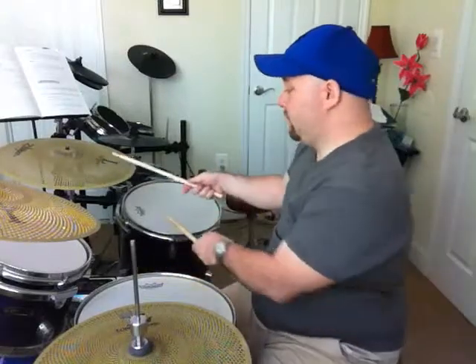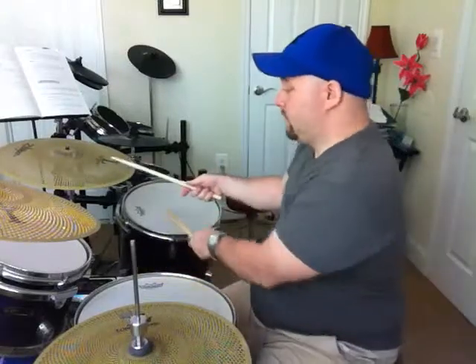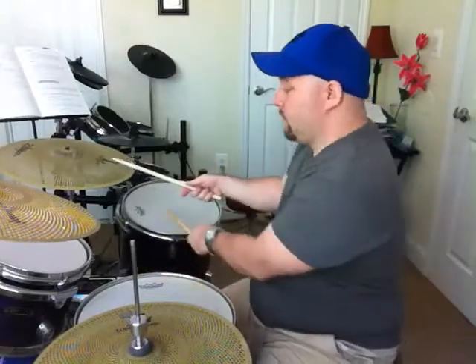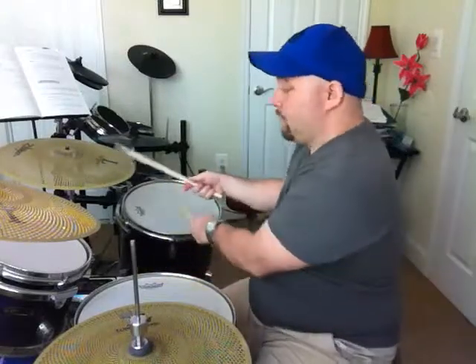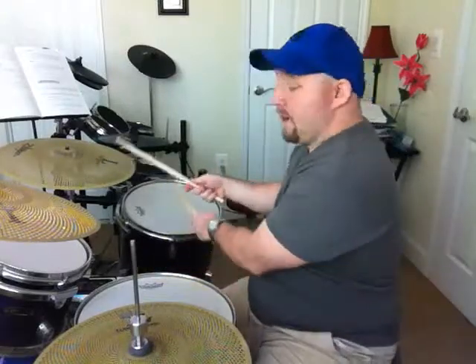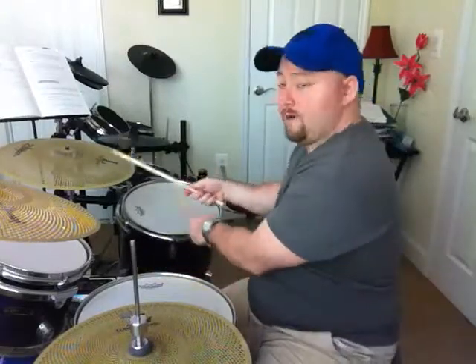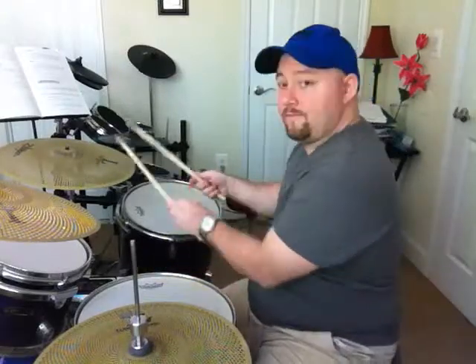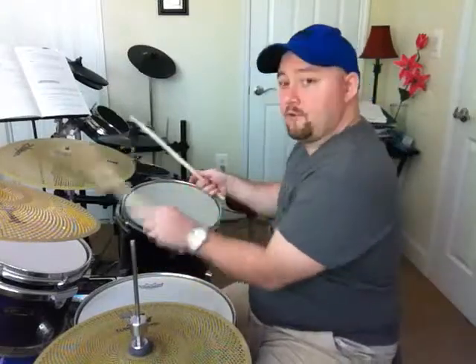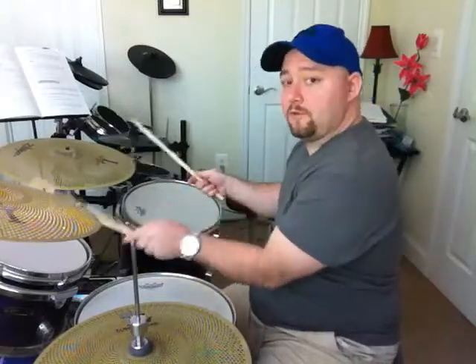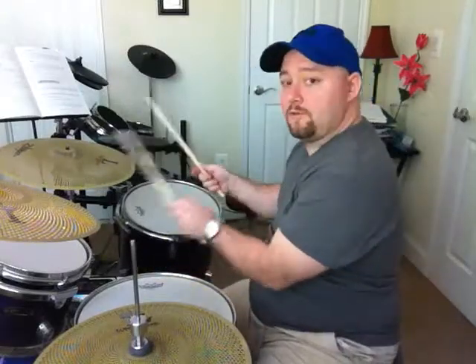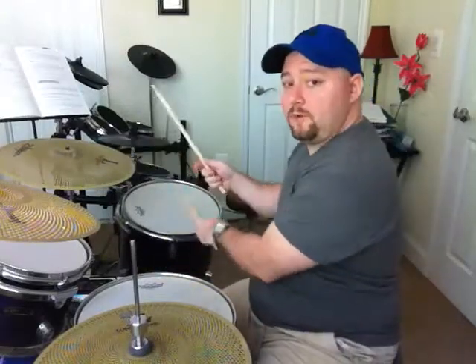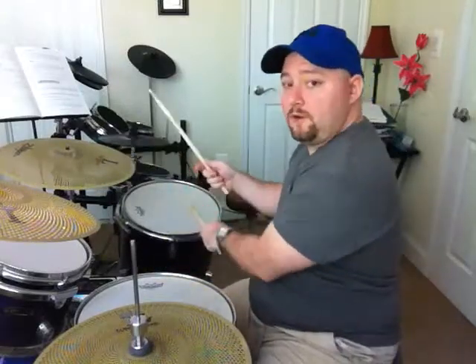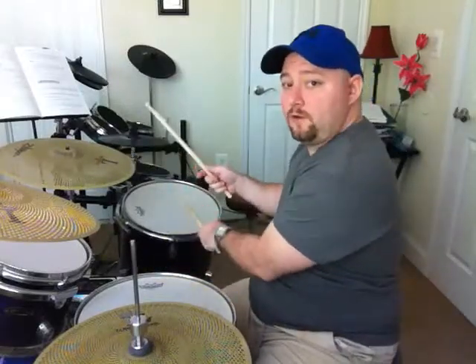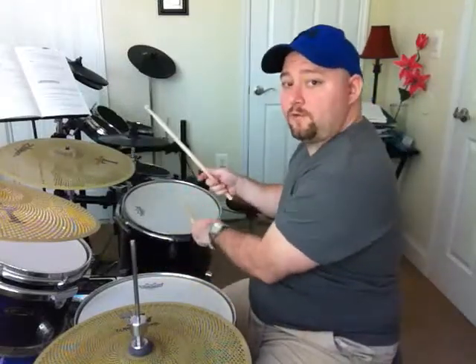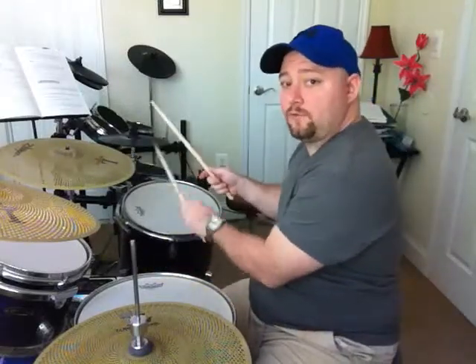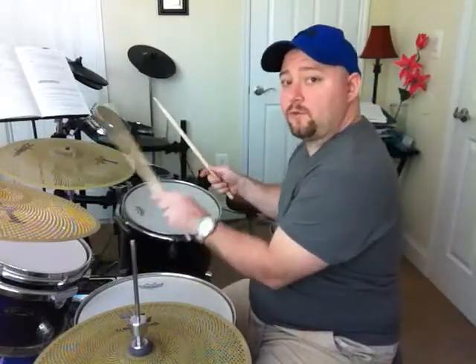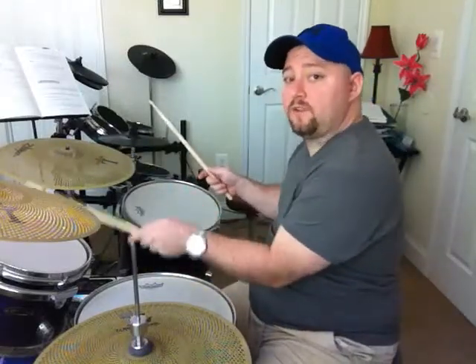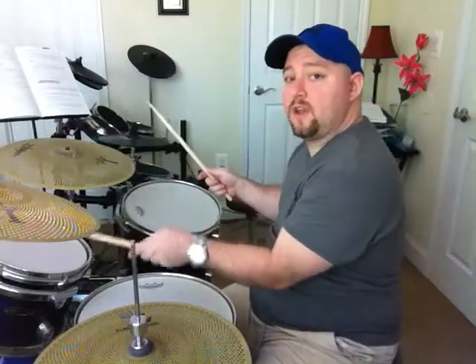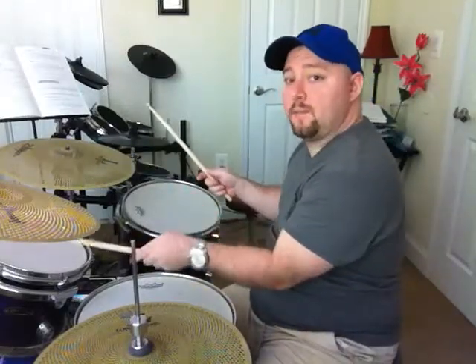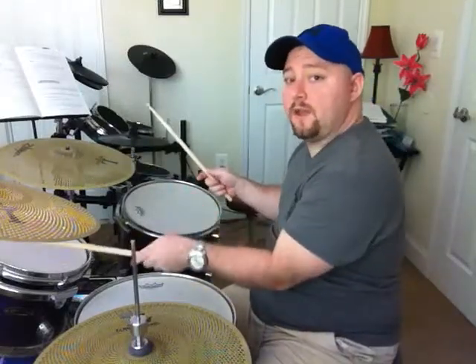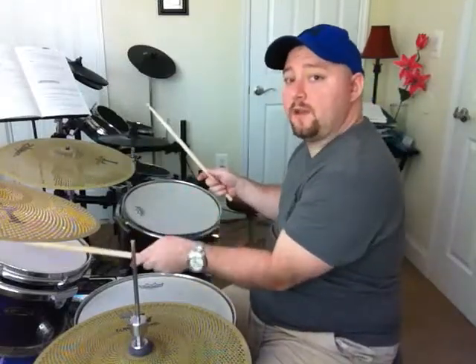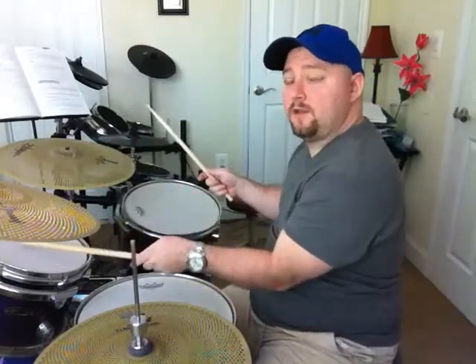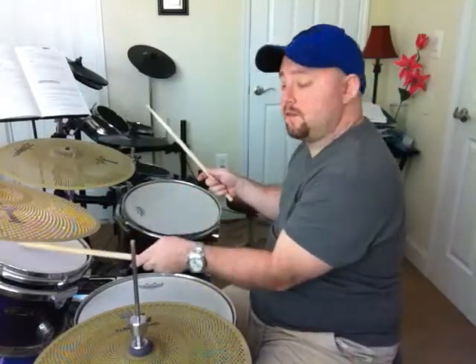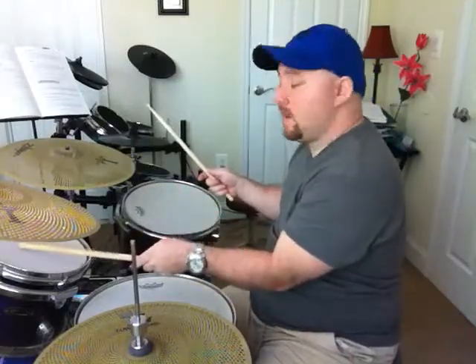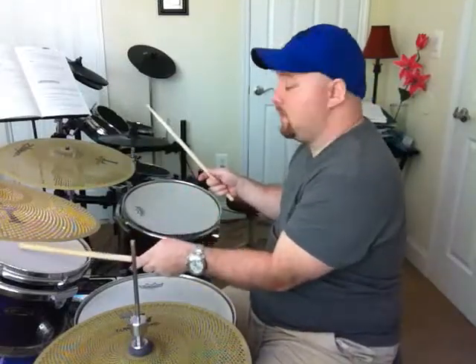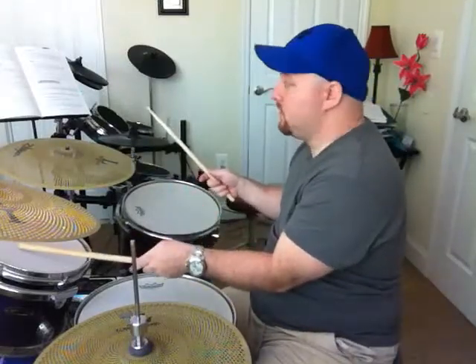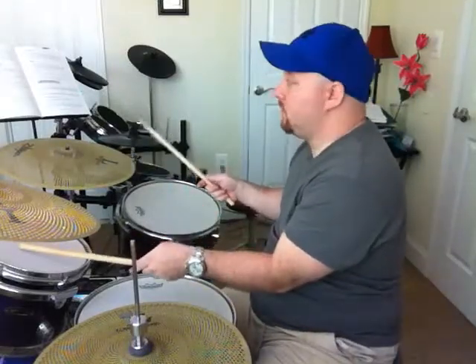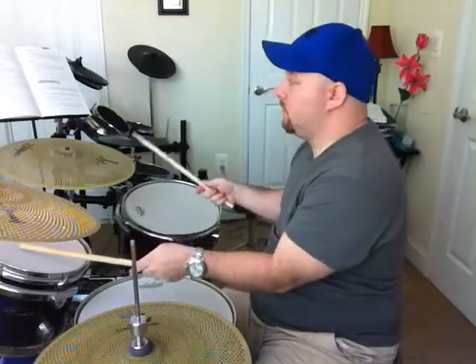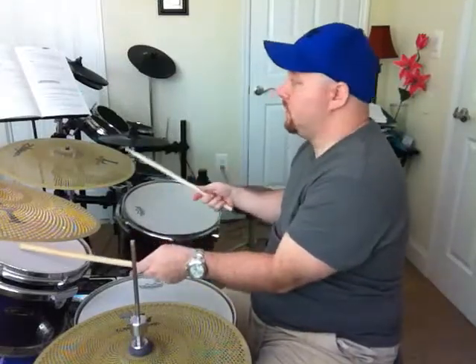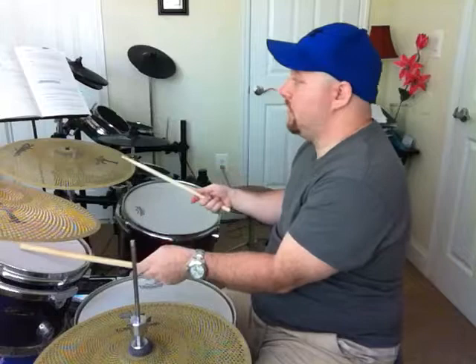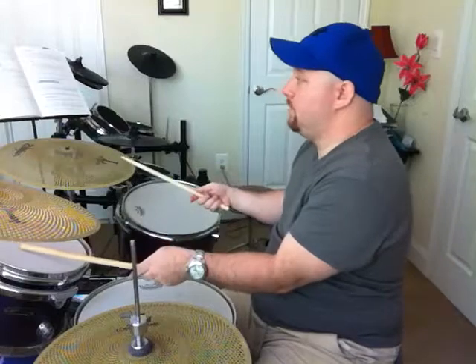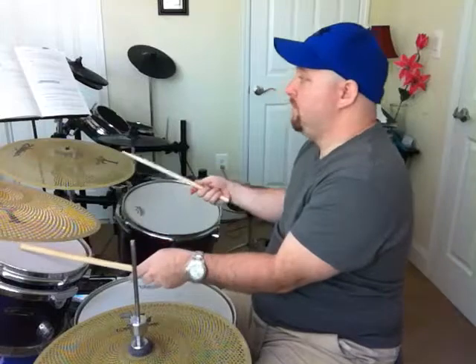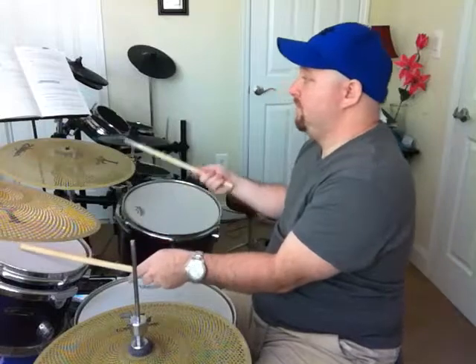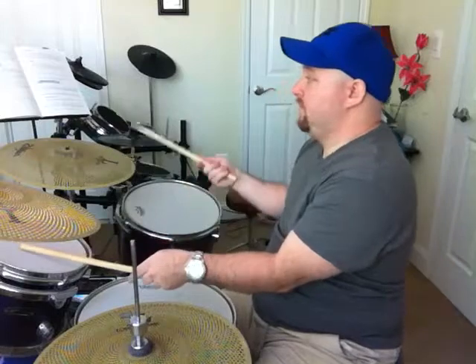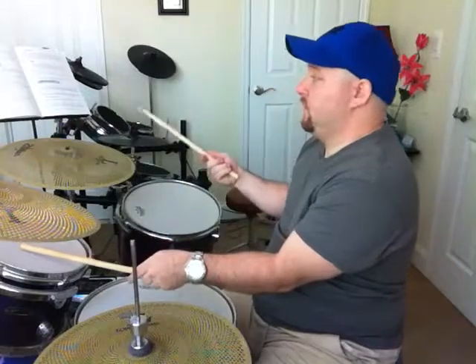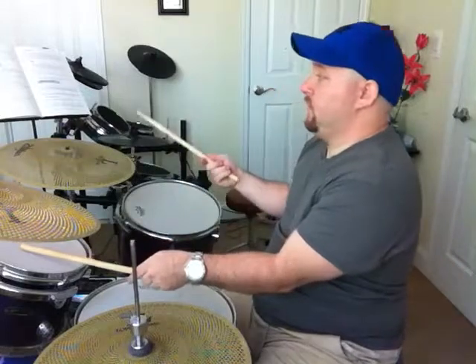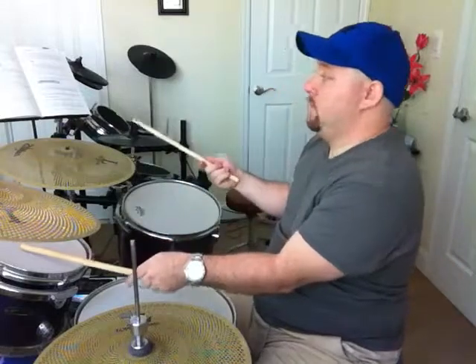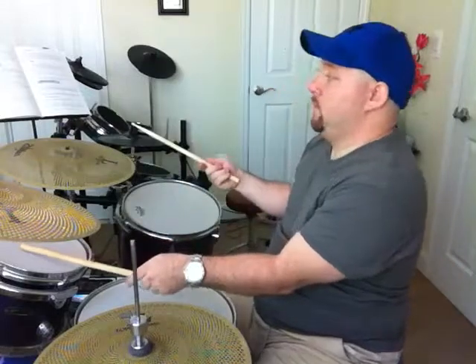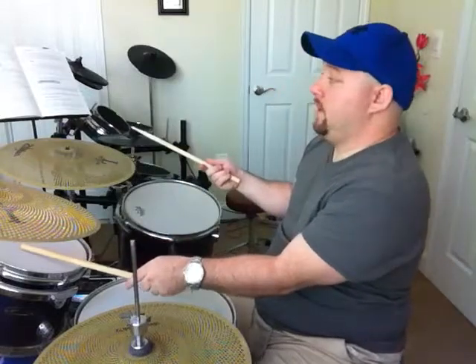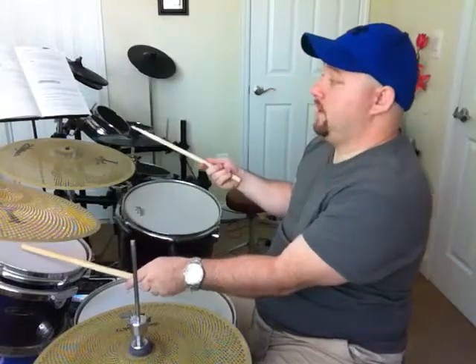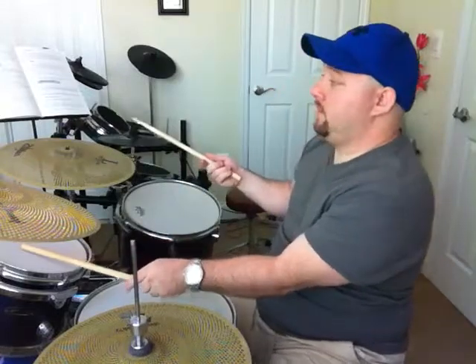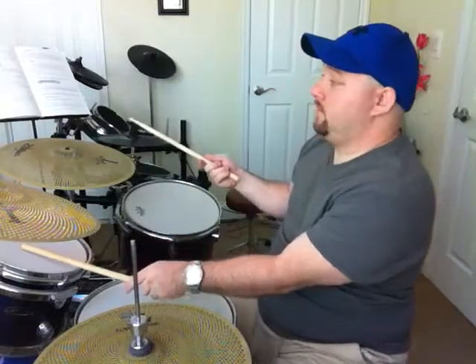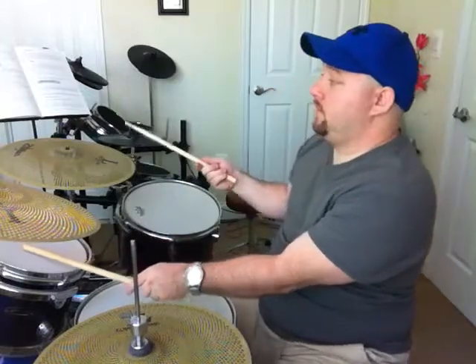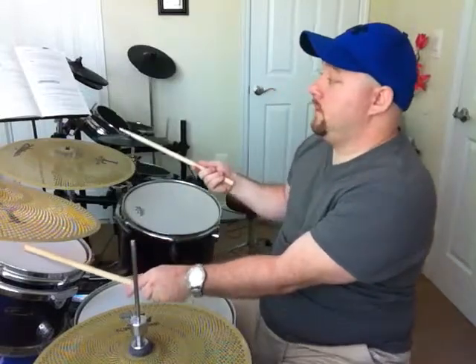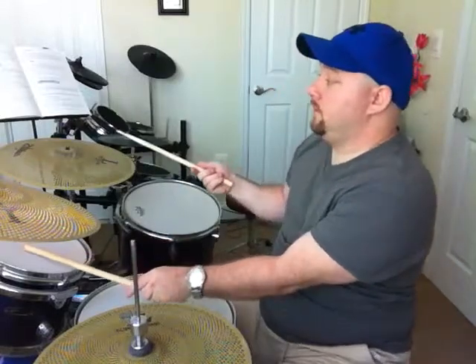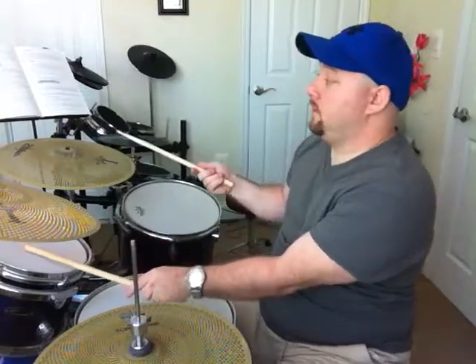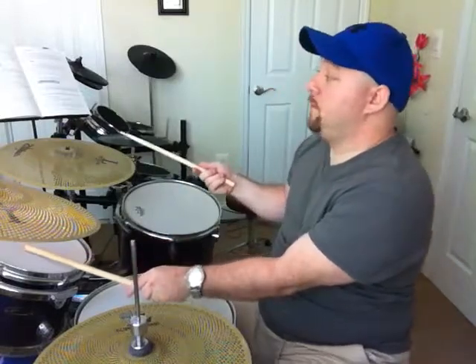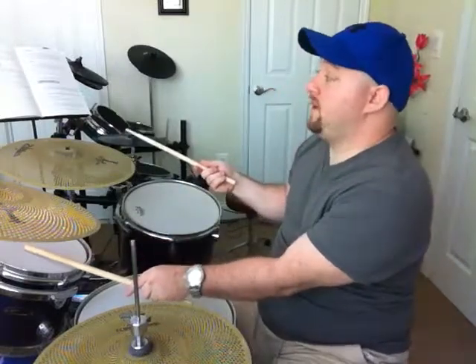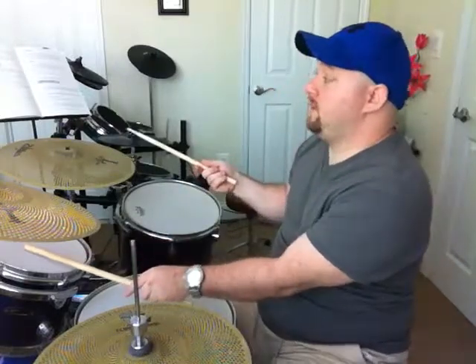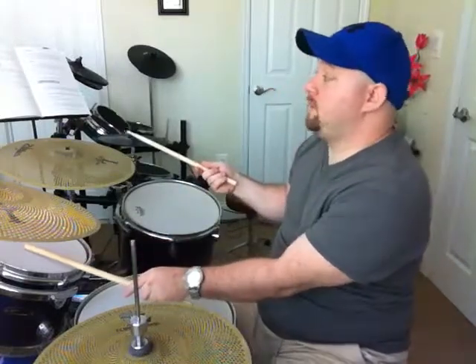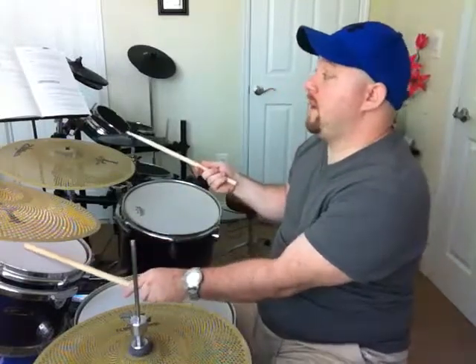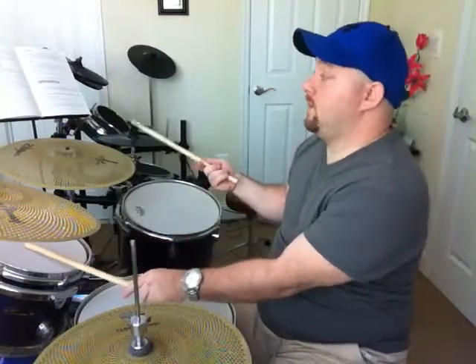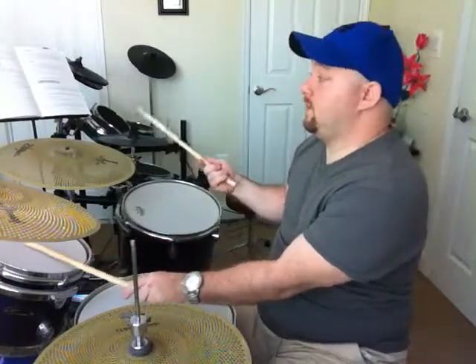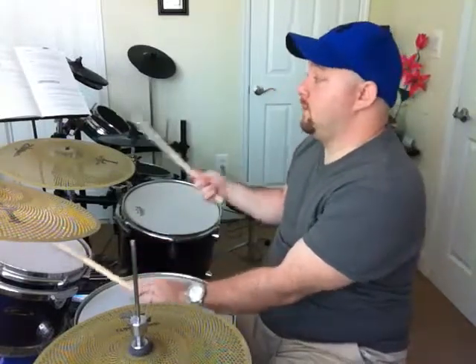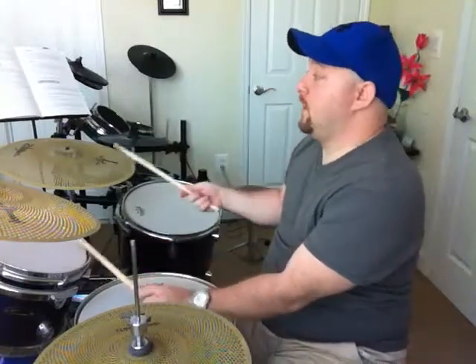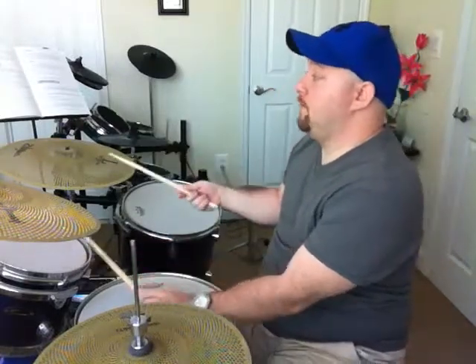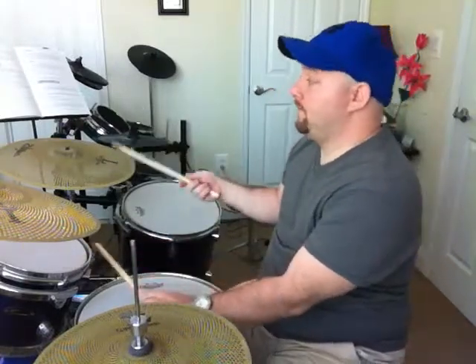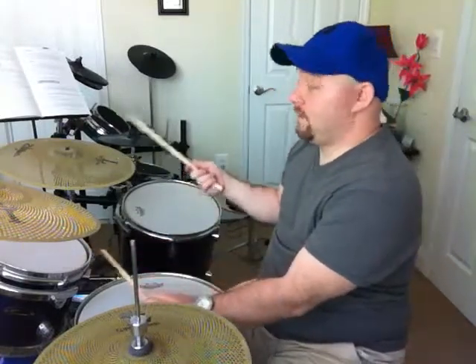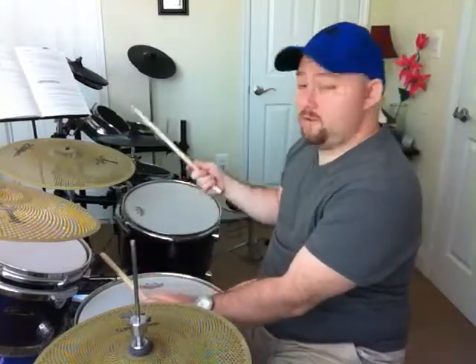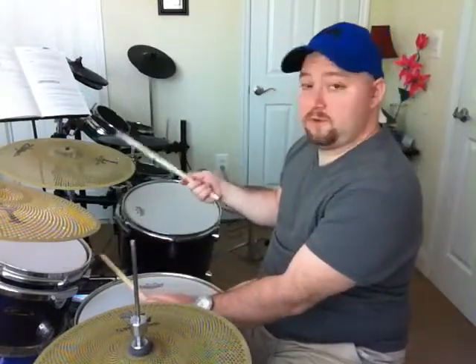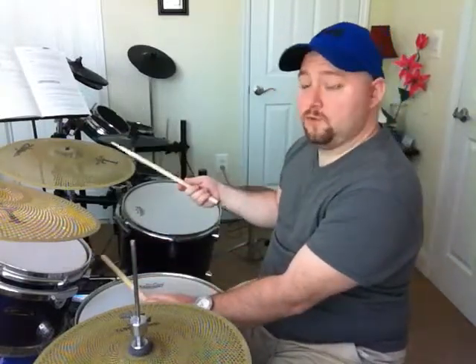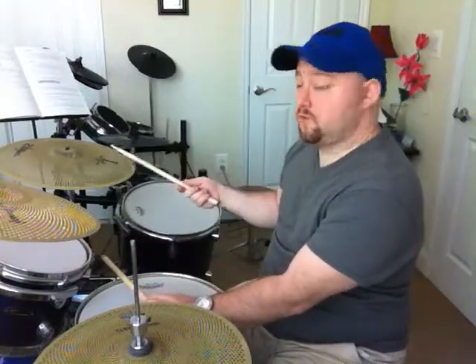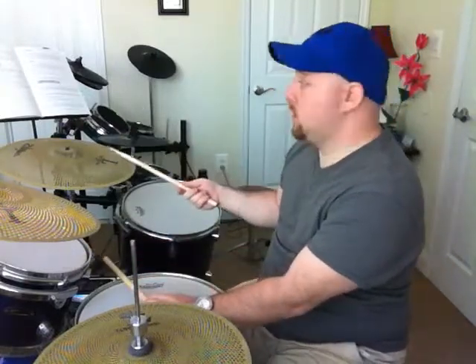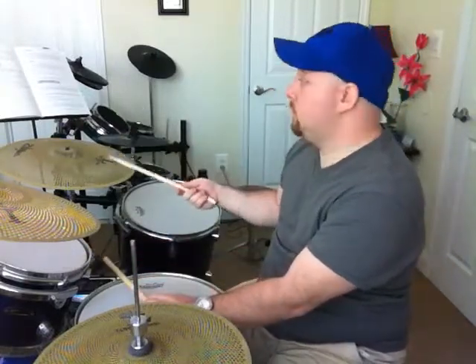You're going to go back and forth between your floor tom and tom-tom. But here's the basic pattern — I'm going to do it slow.